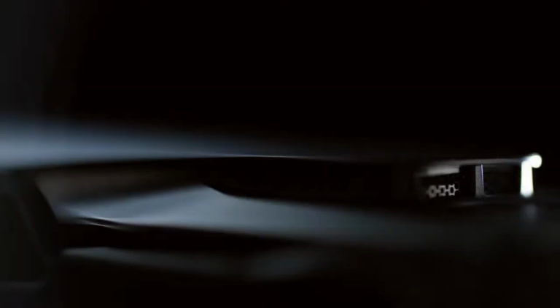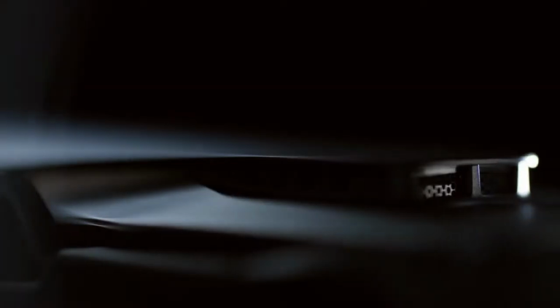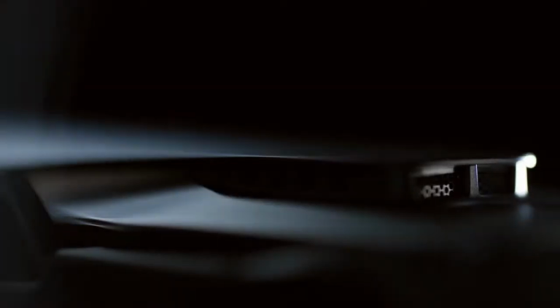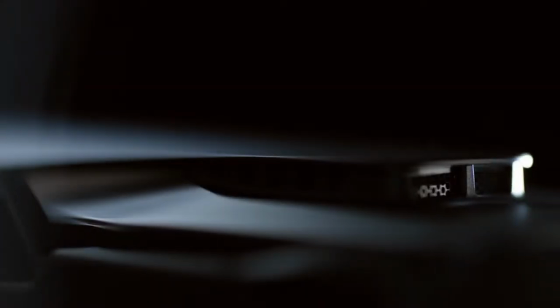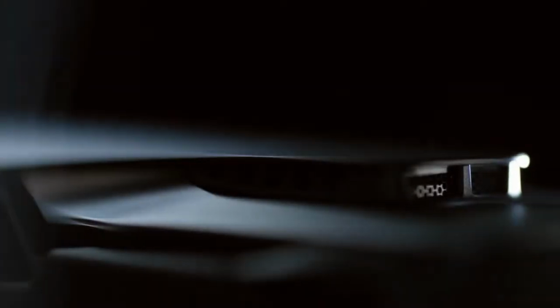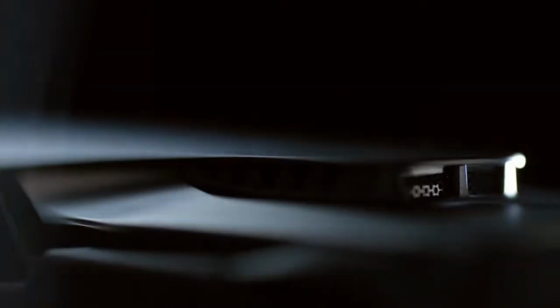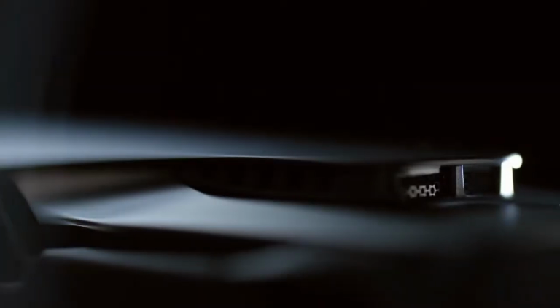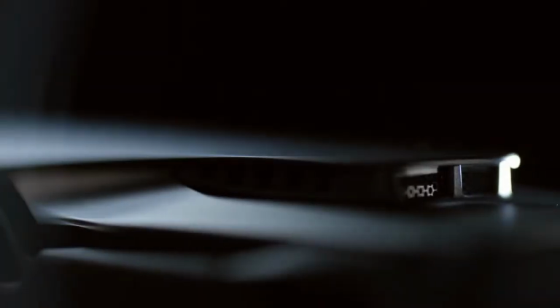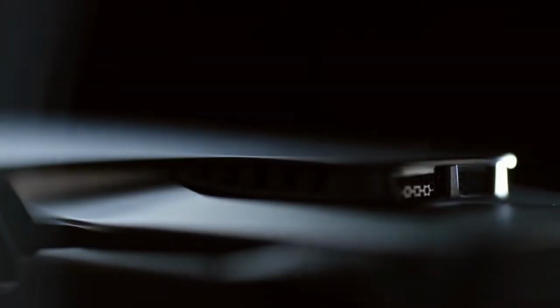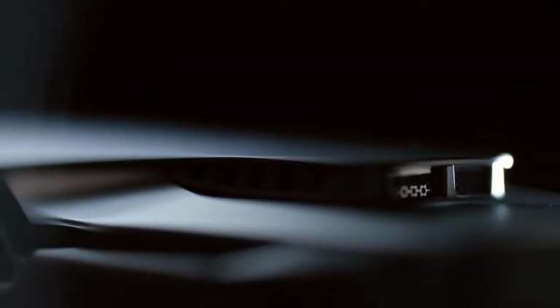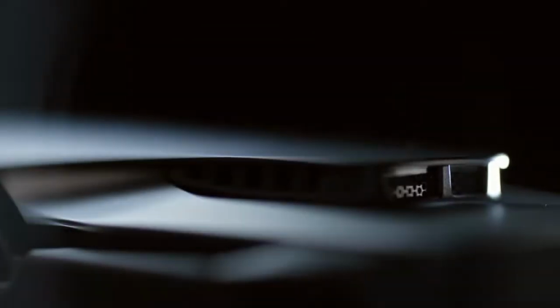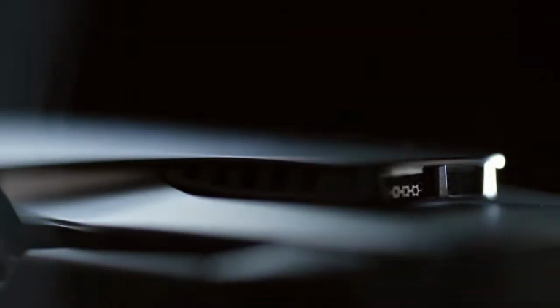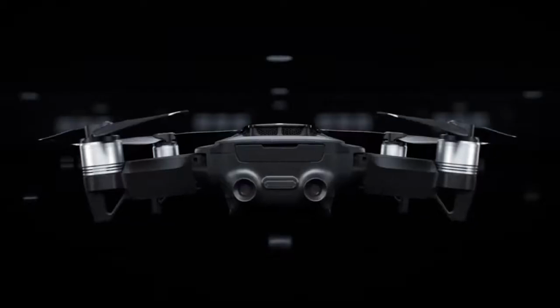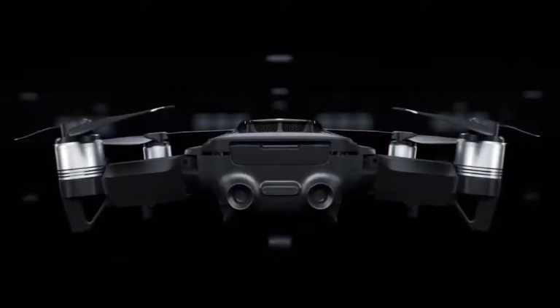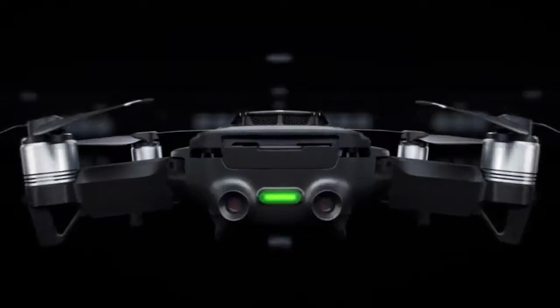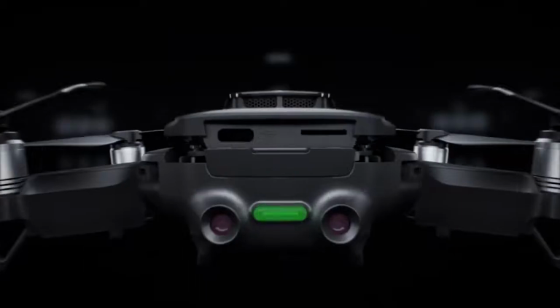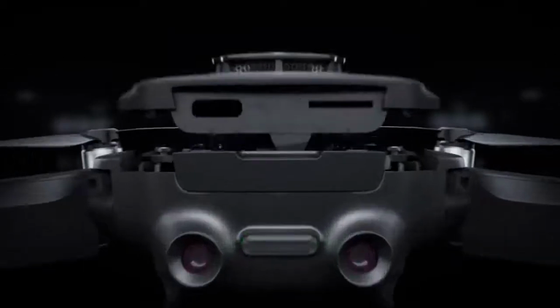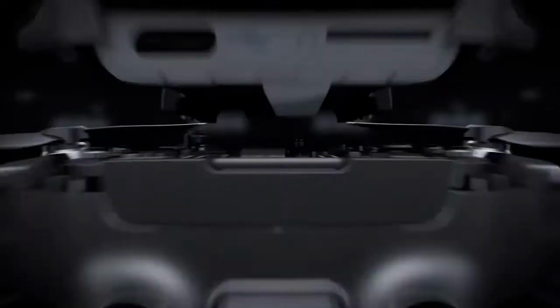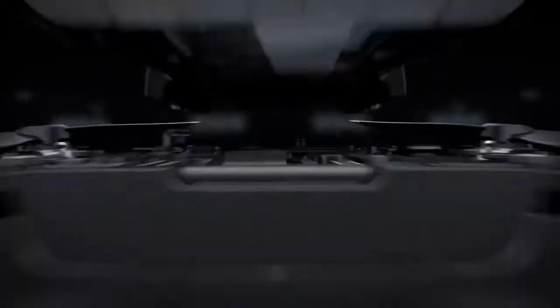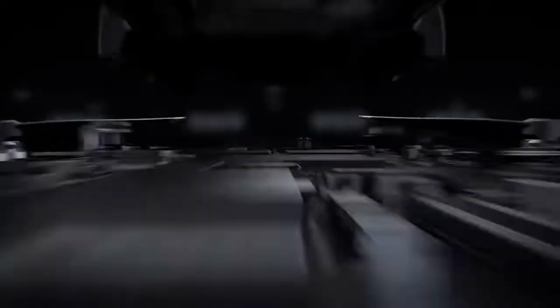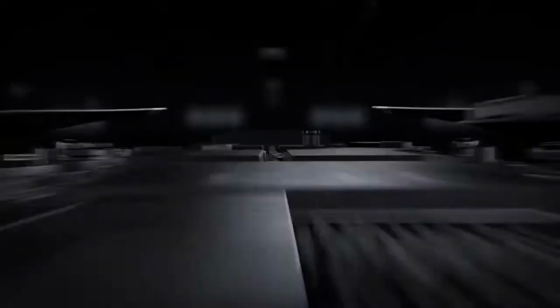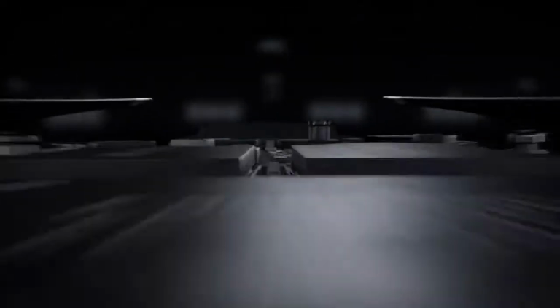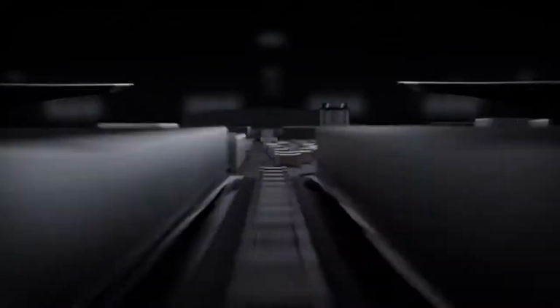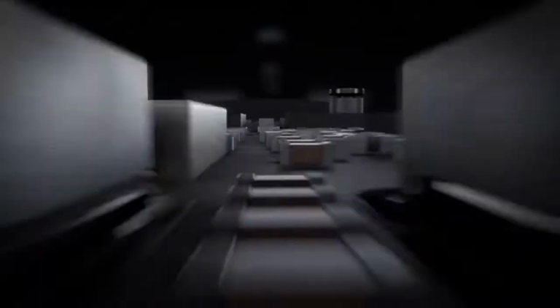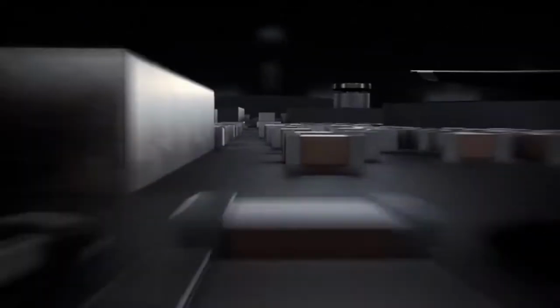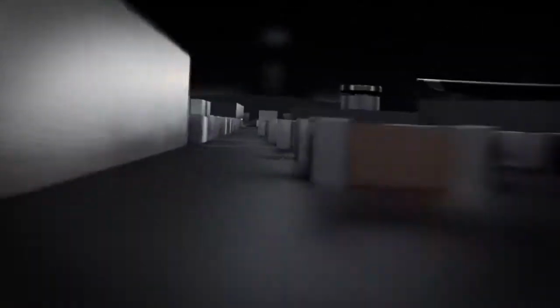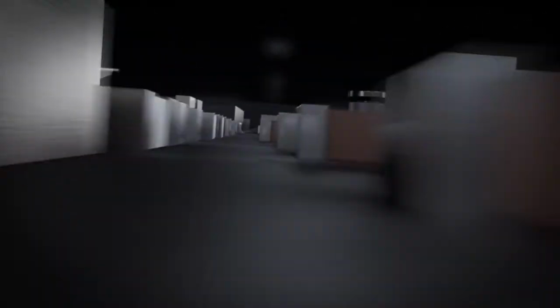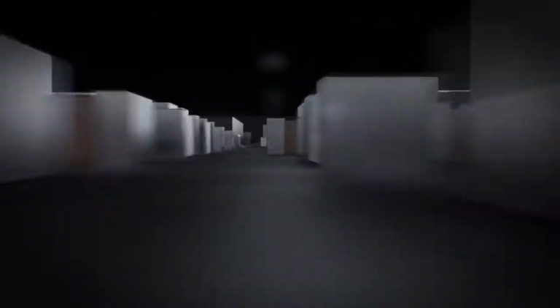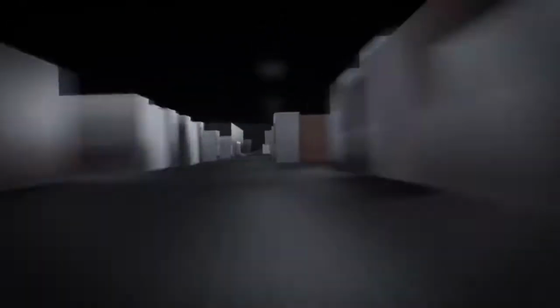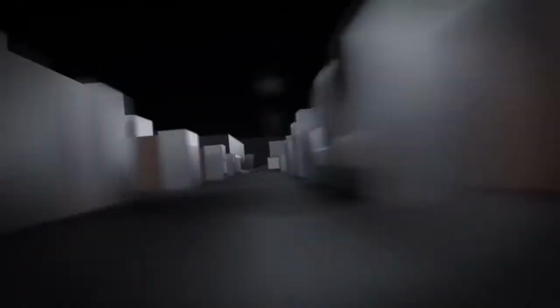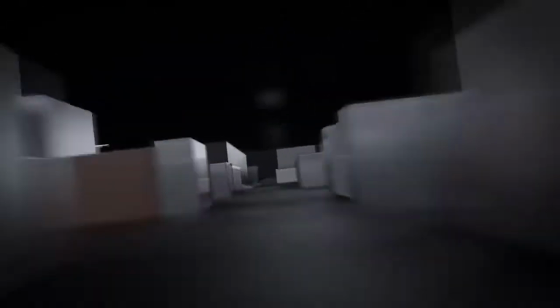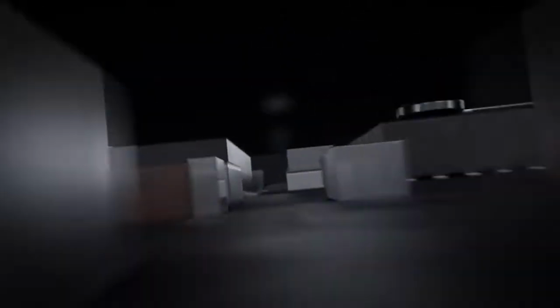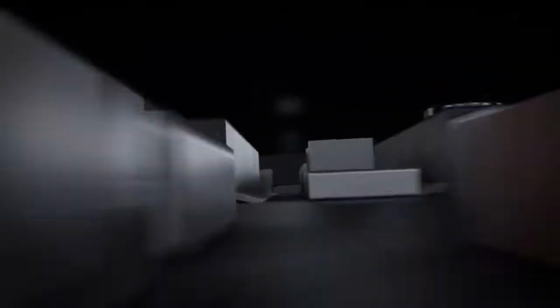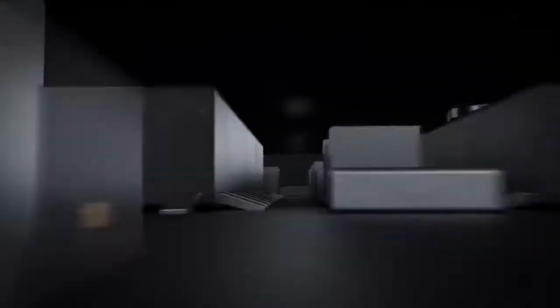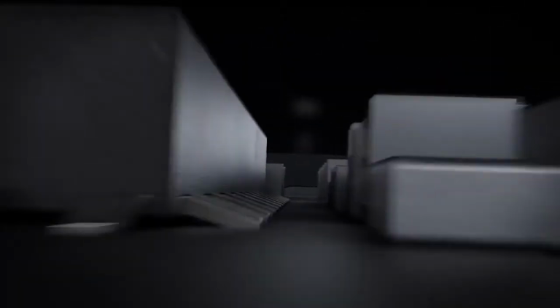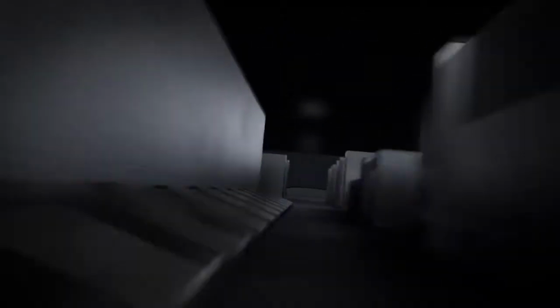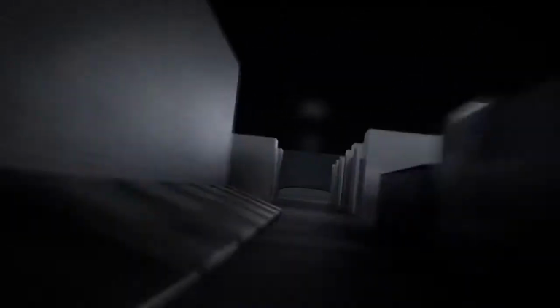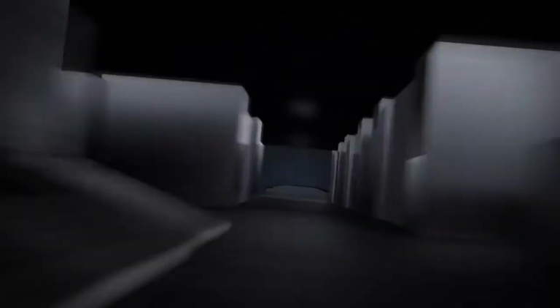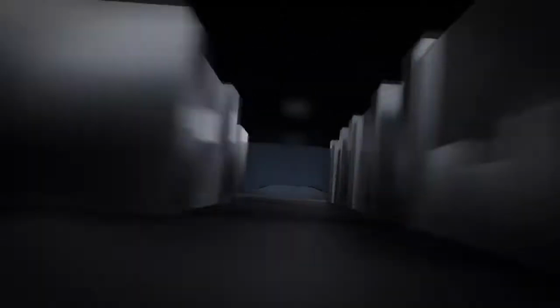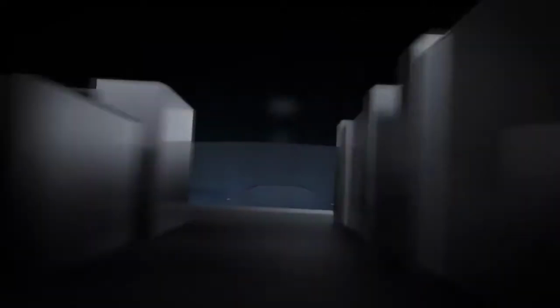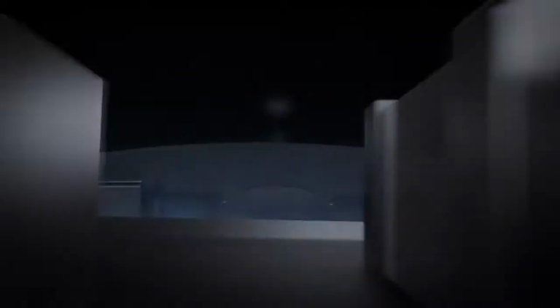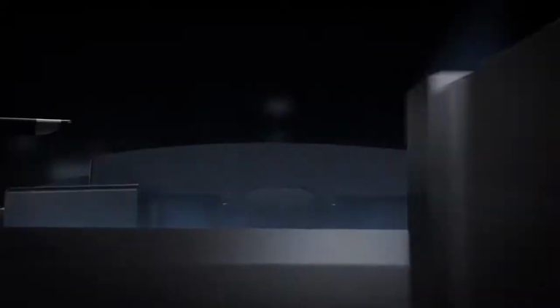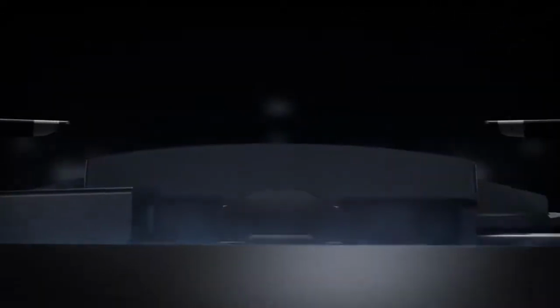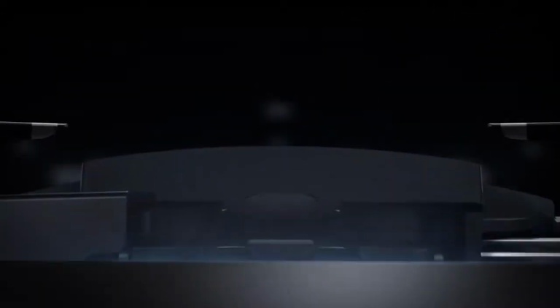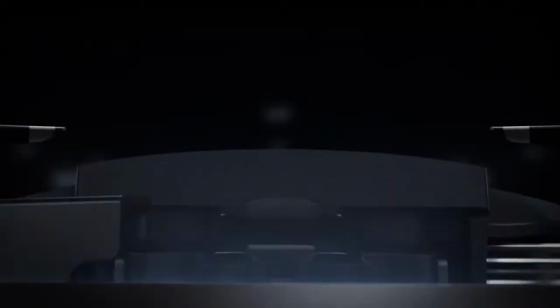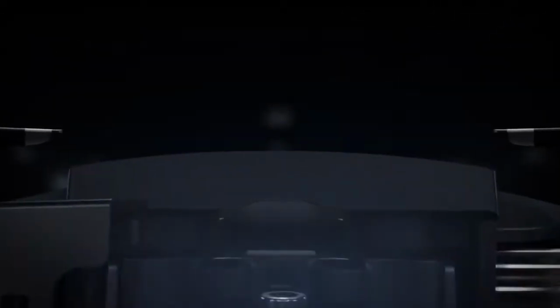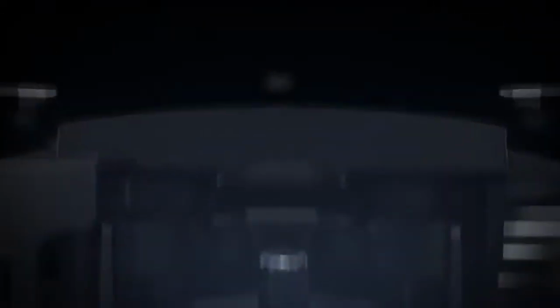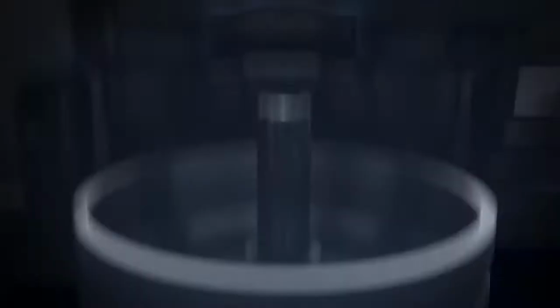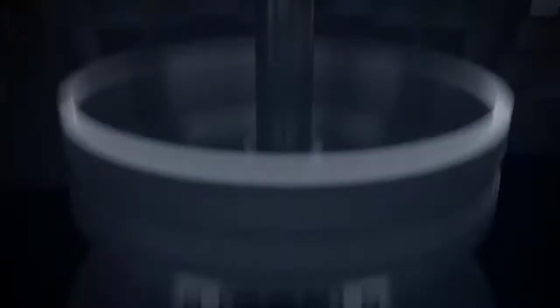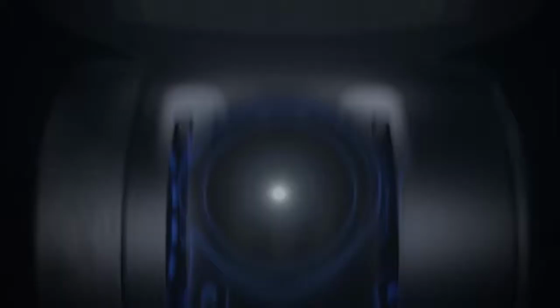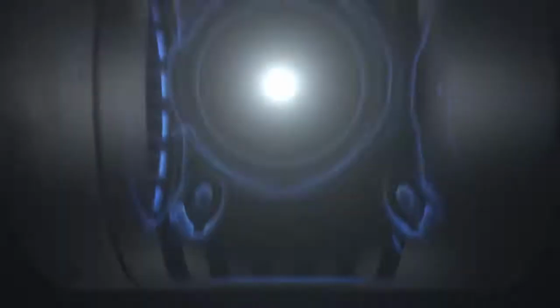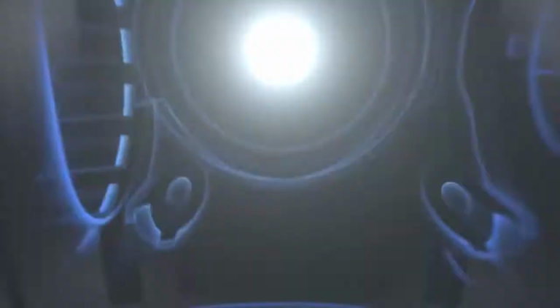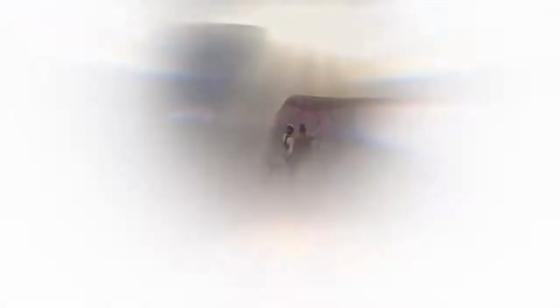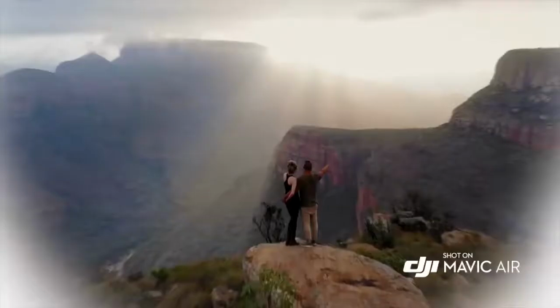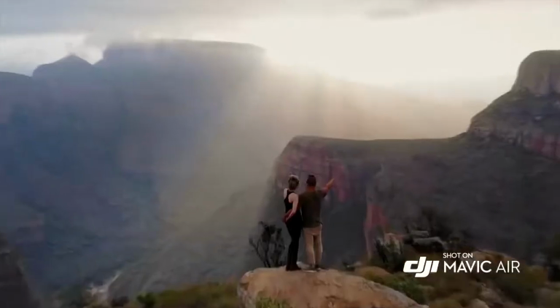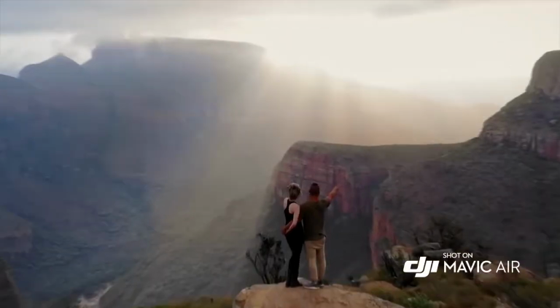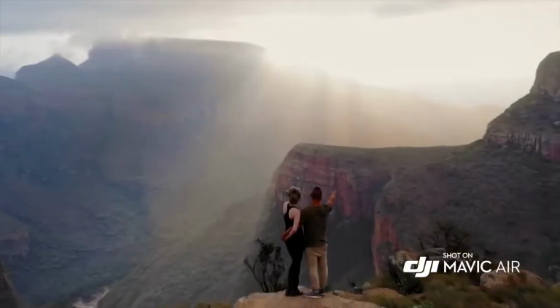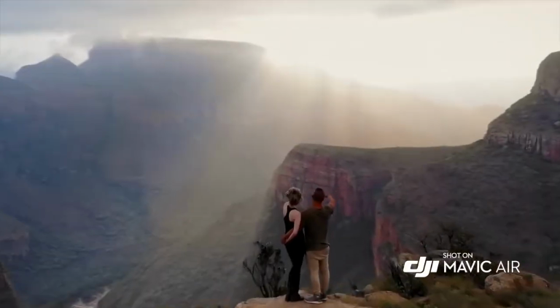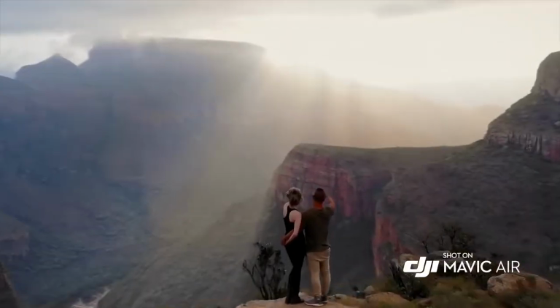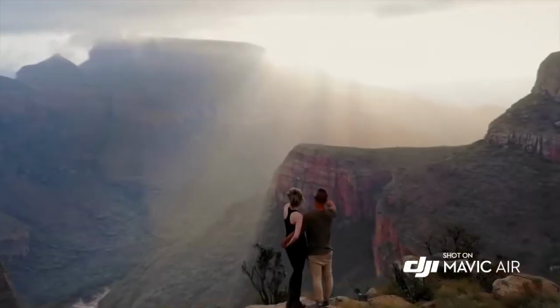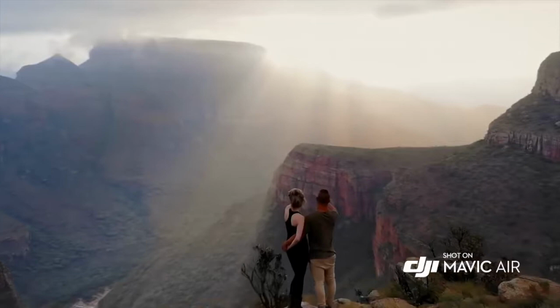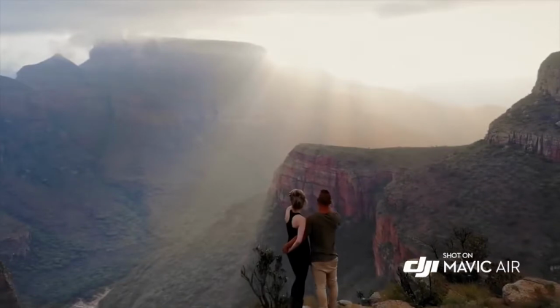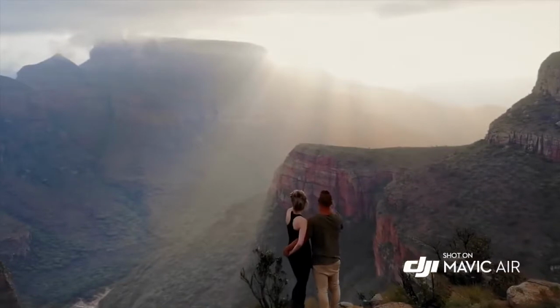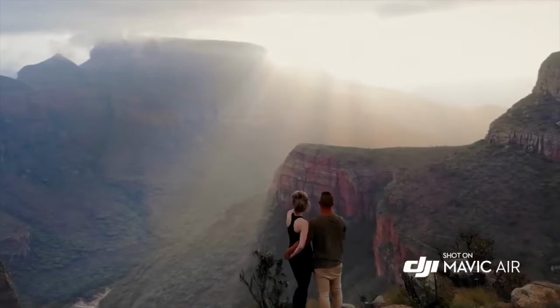From the sleek chassis to the incredible technology inside it, it's a work of art that produces works of art.